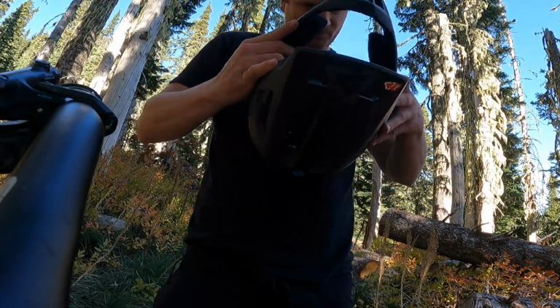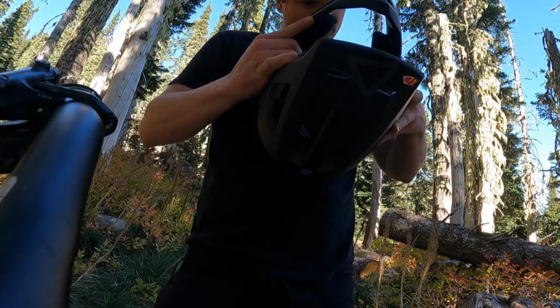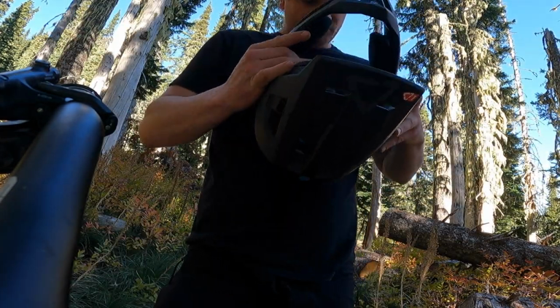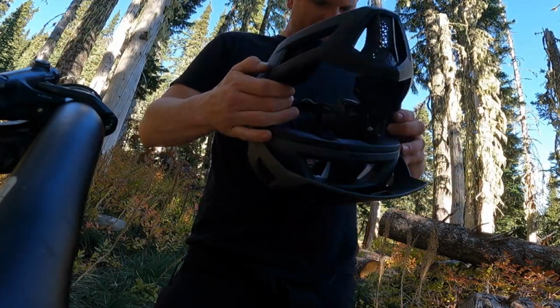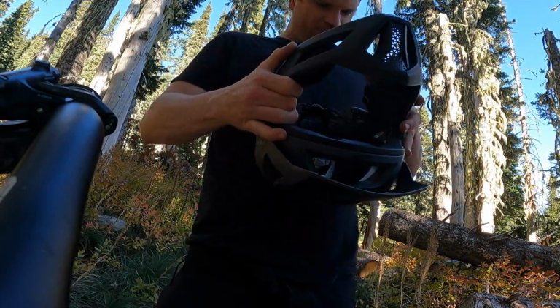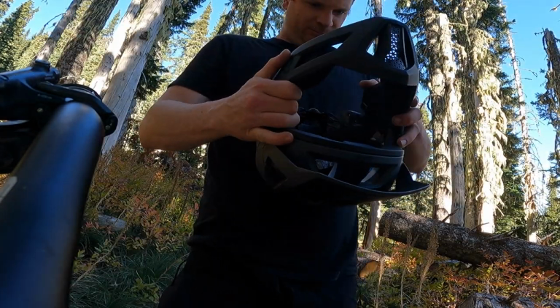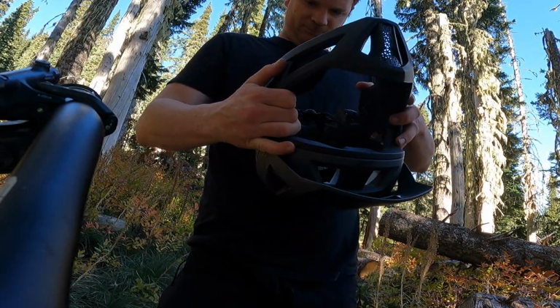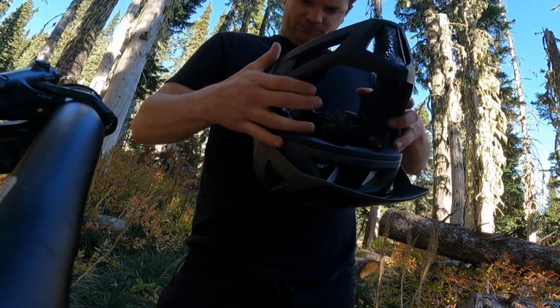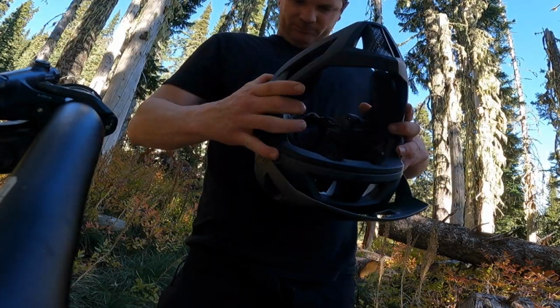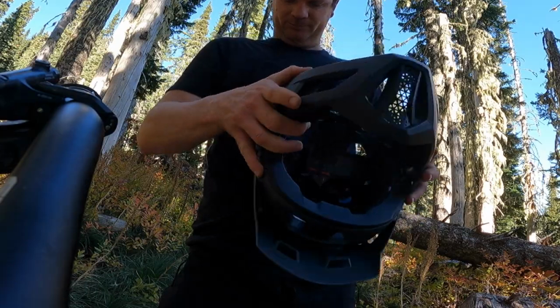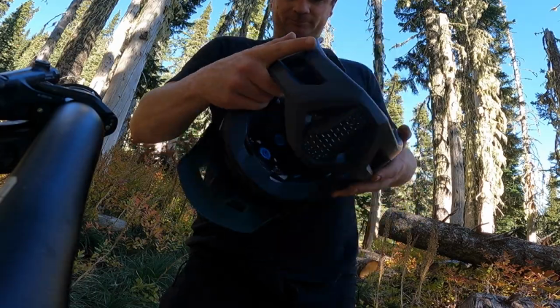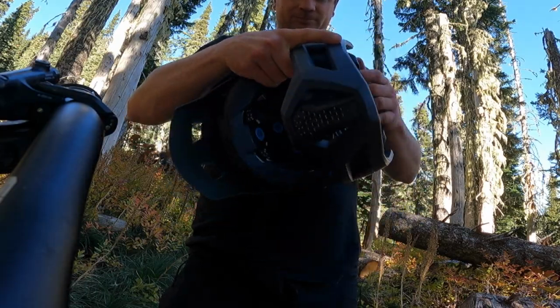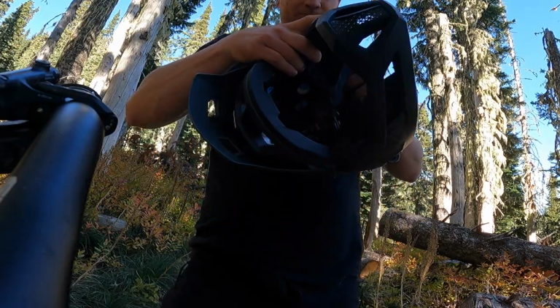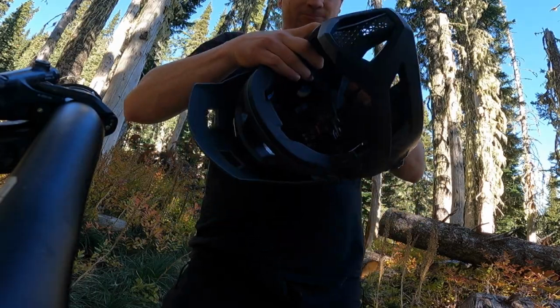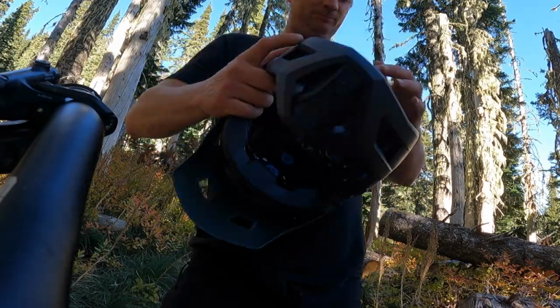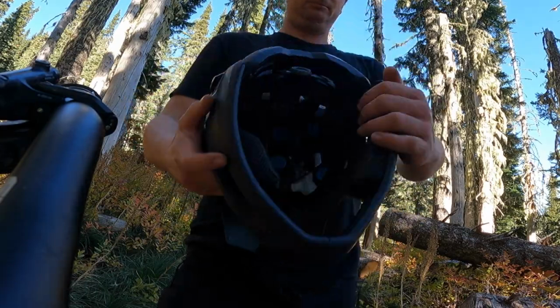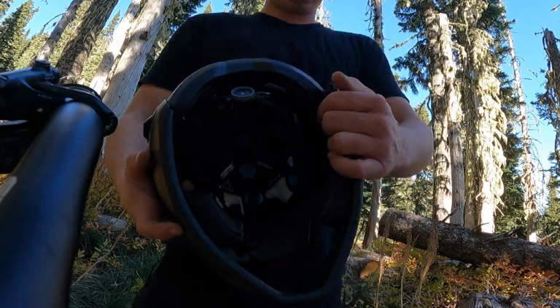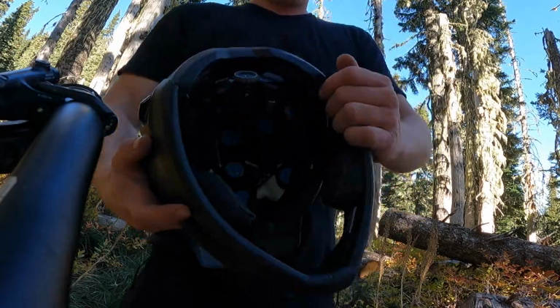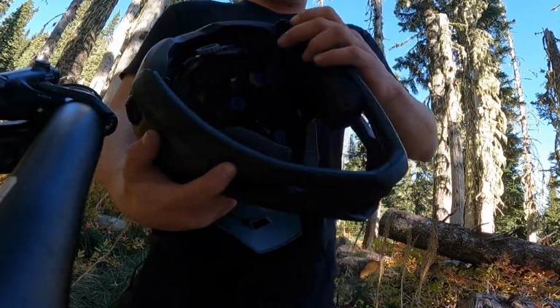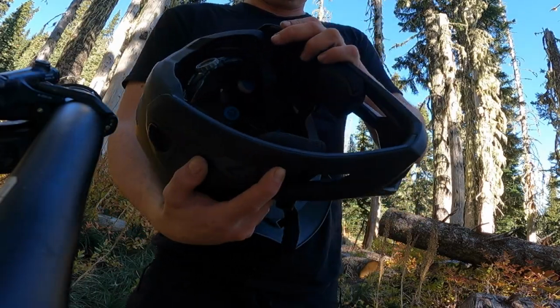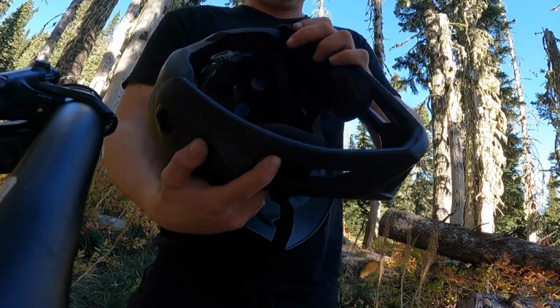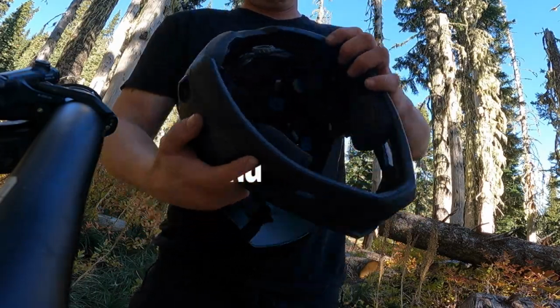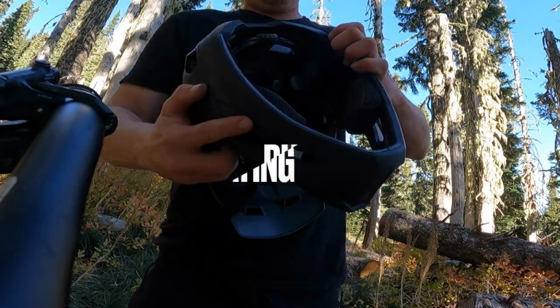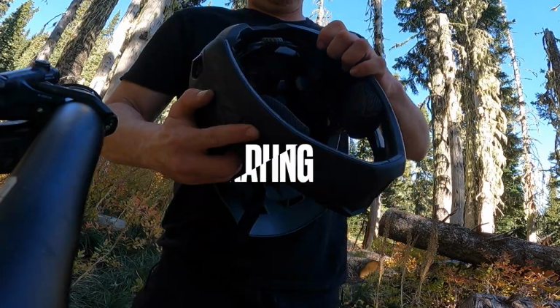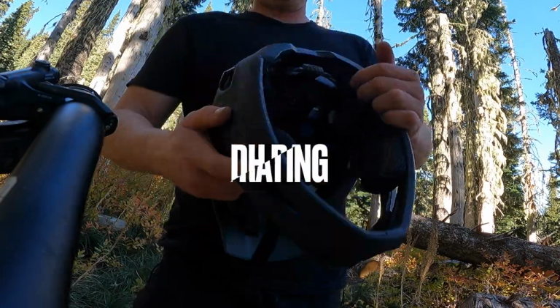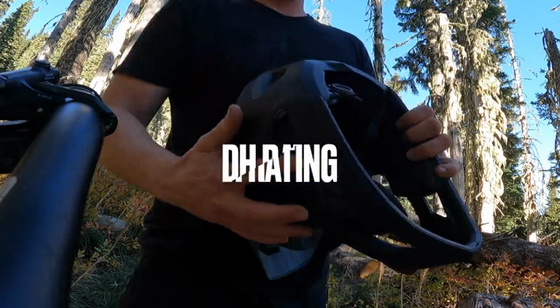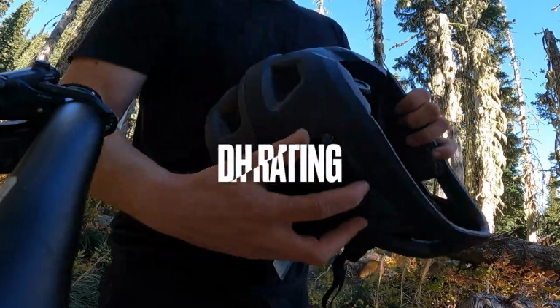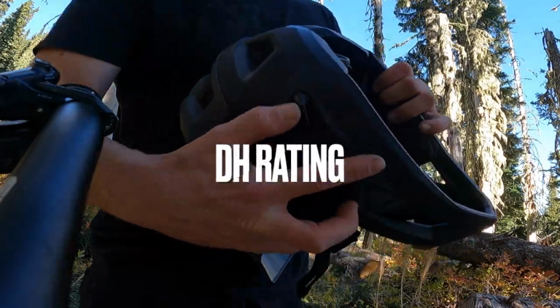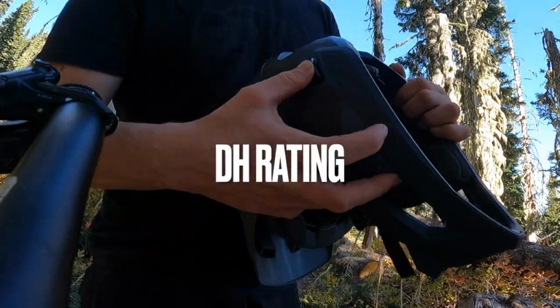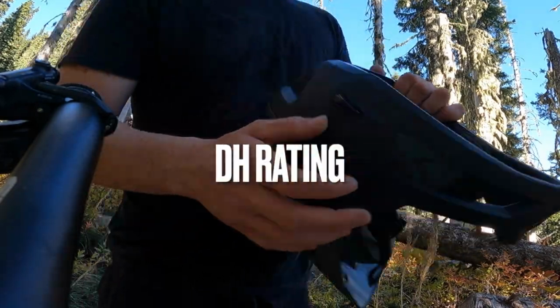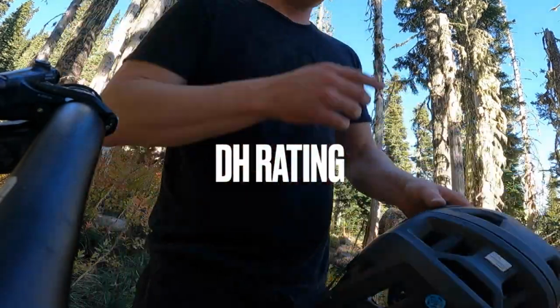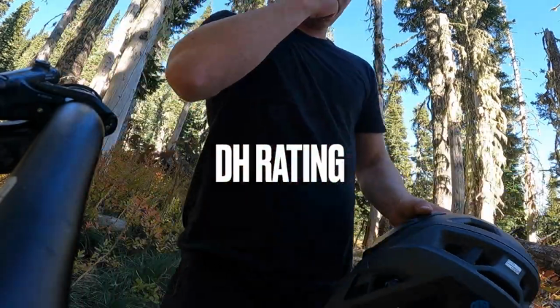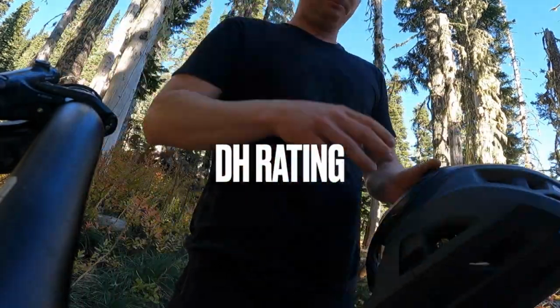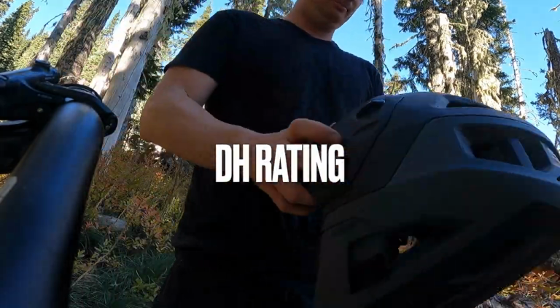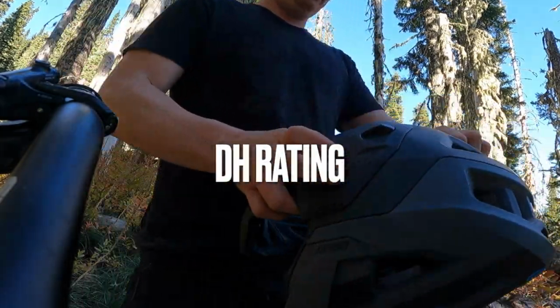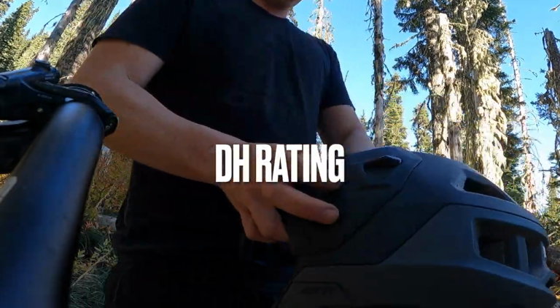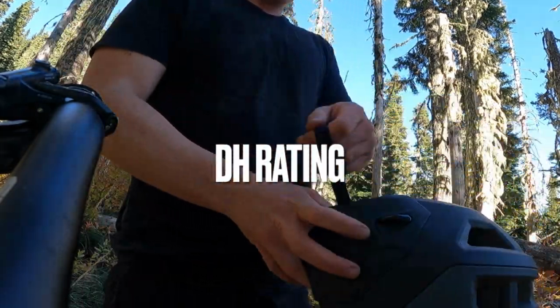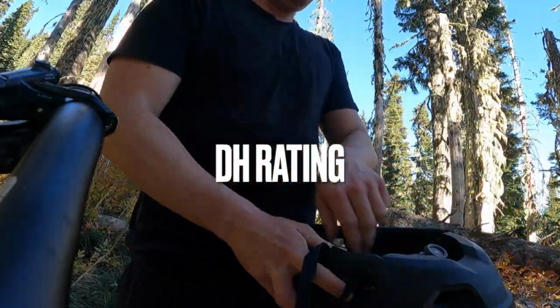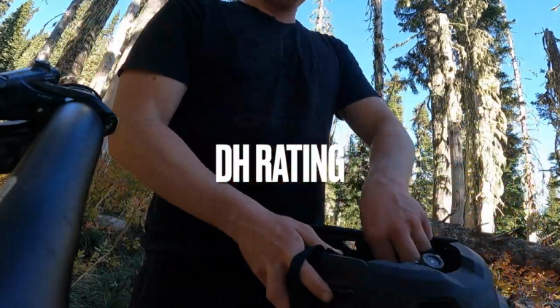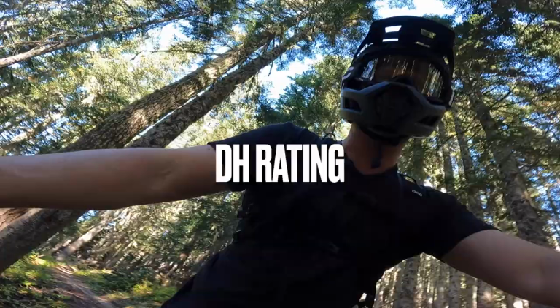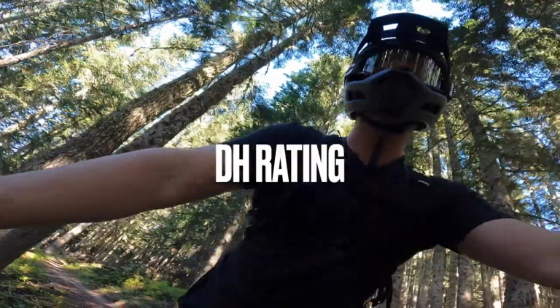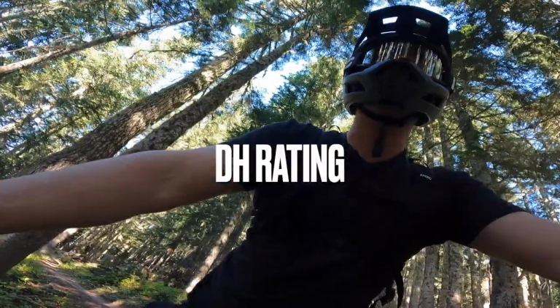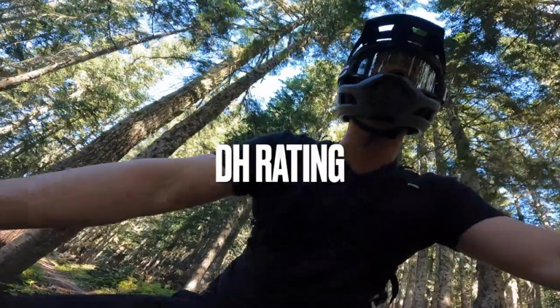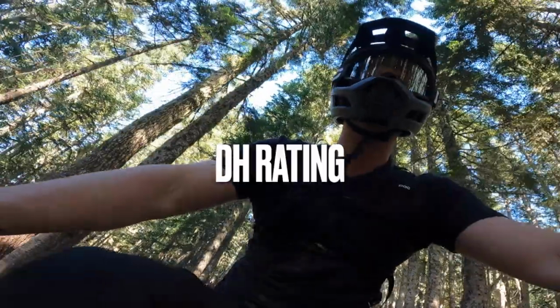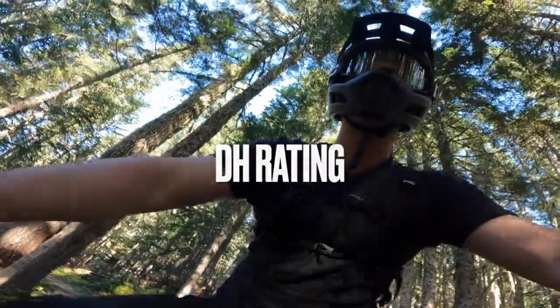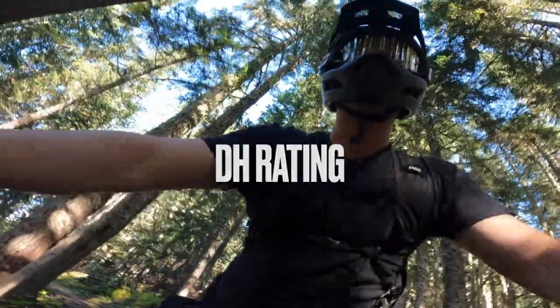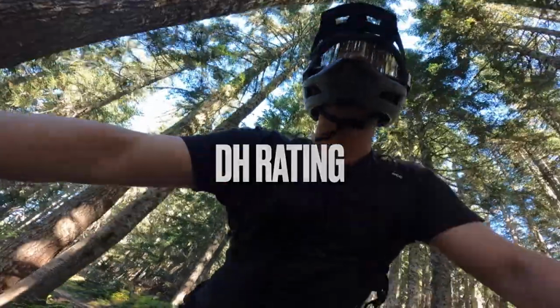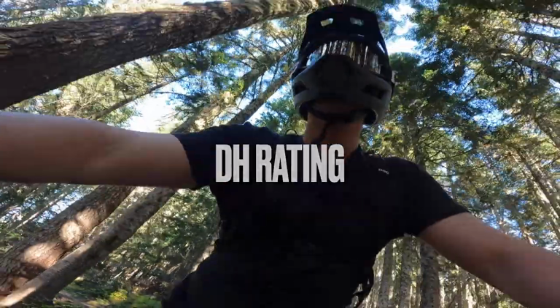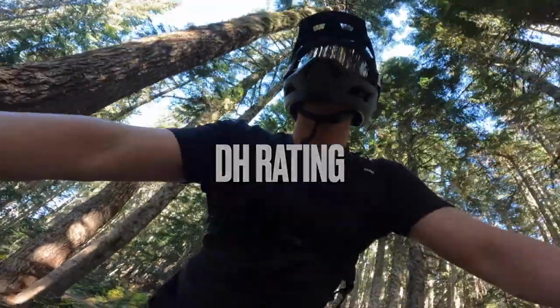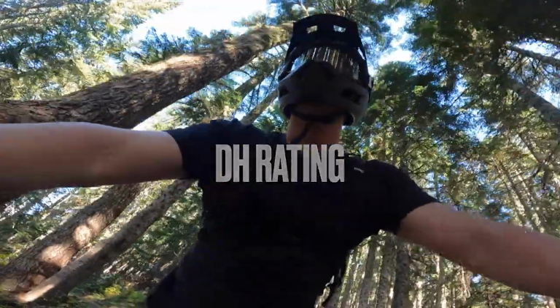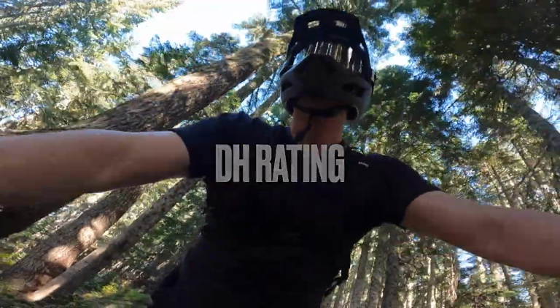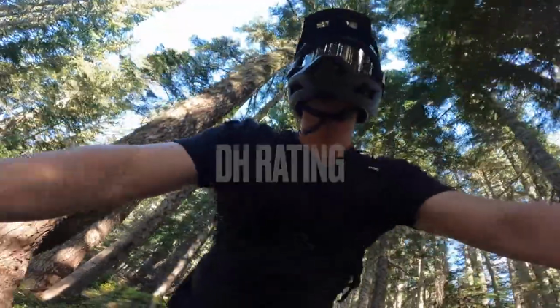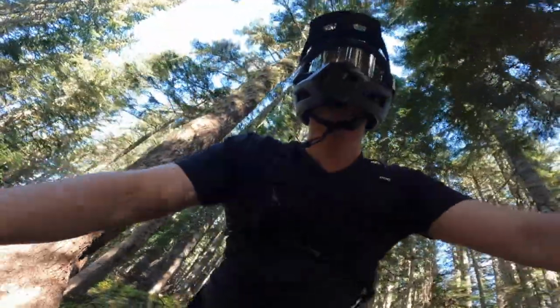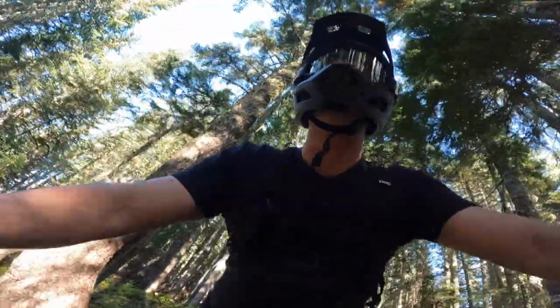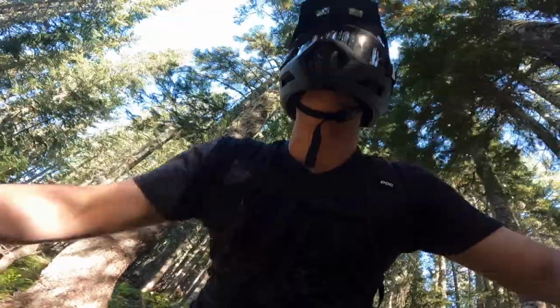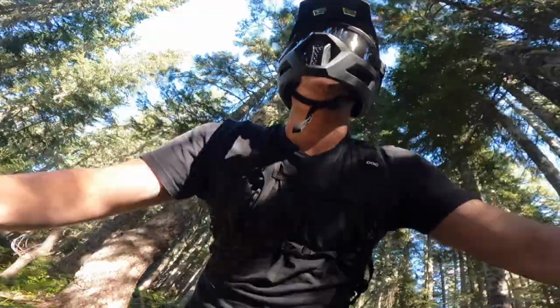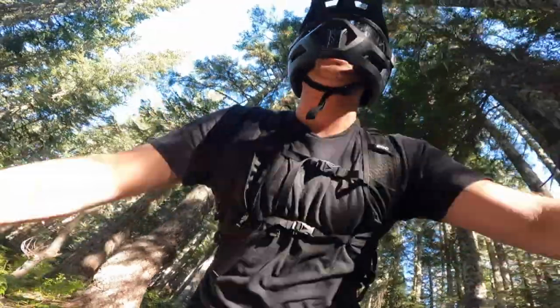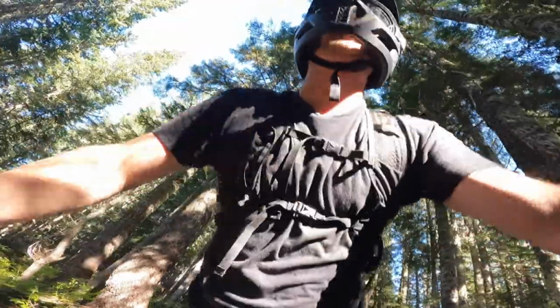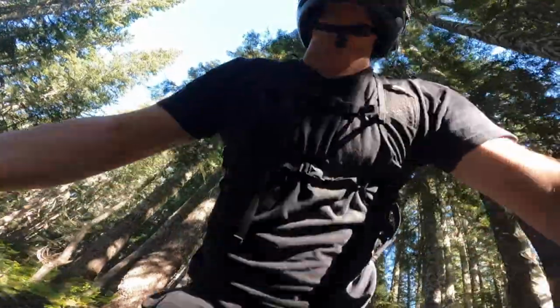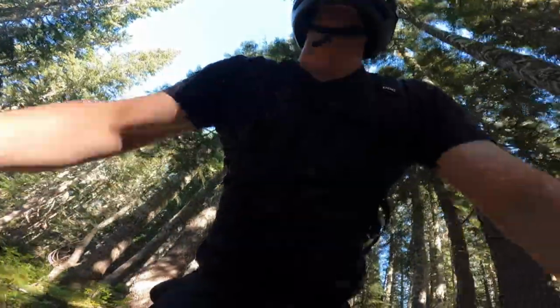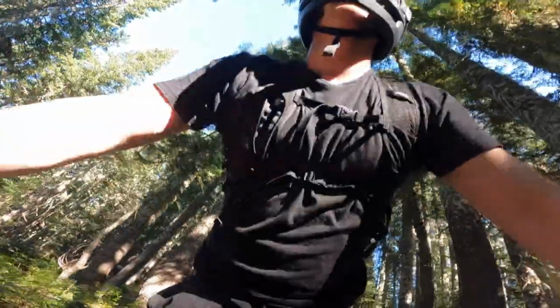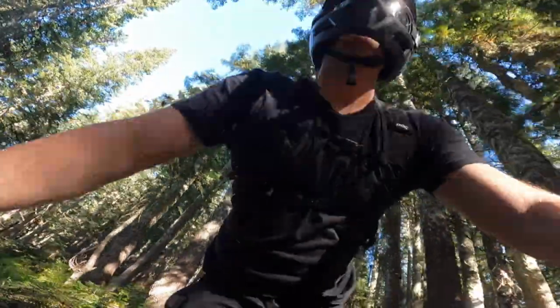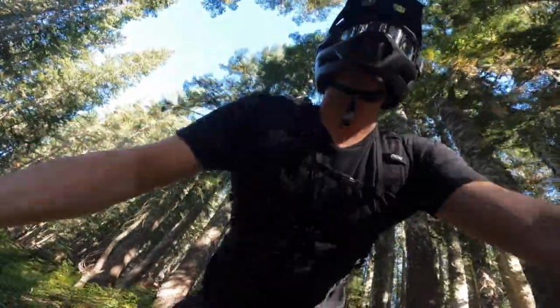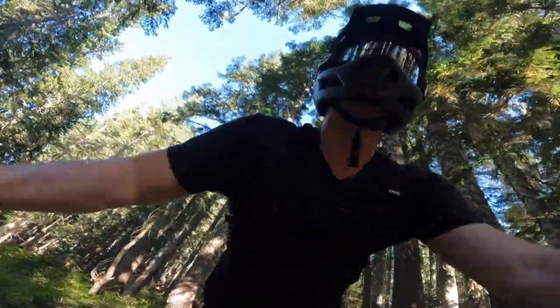I would give this four stars, but it has the DH rating, so I have to recommend this helmet.